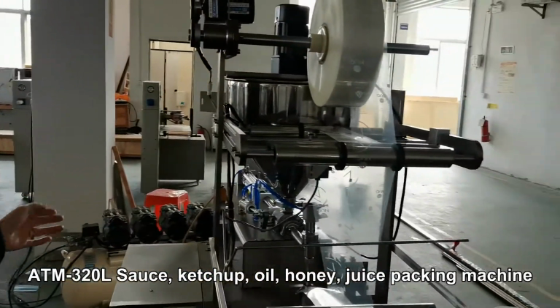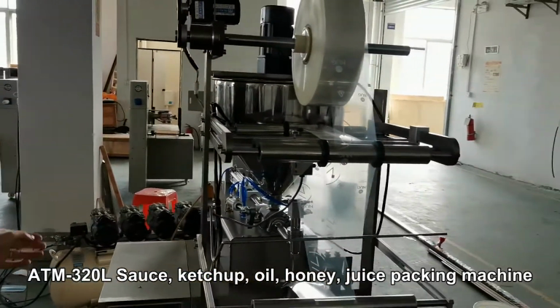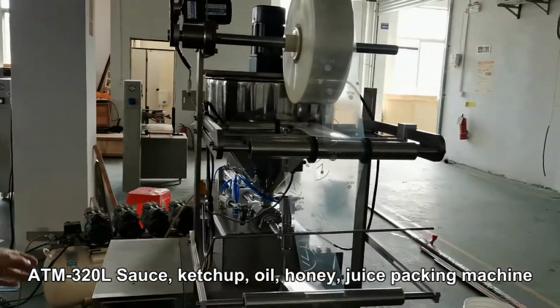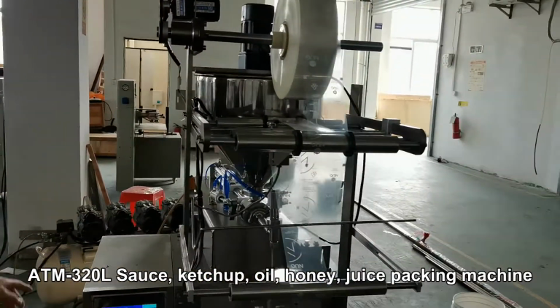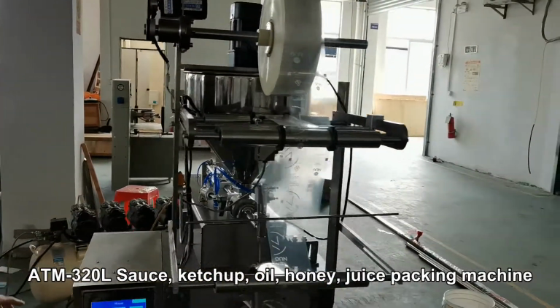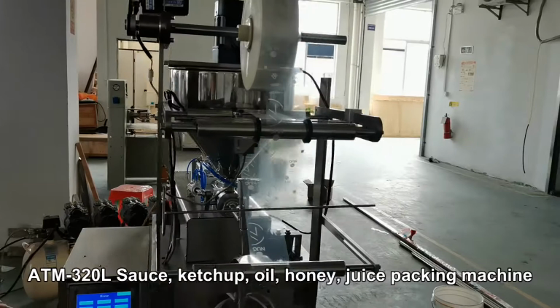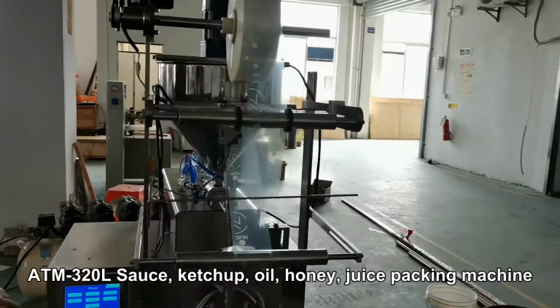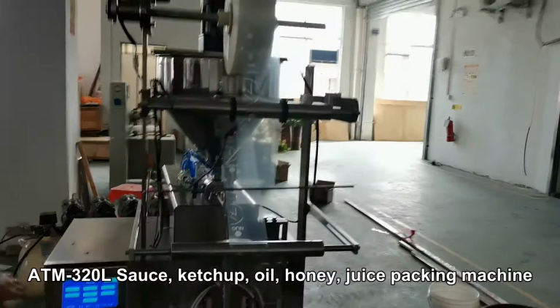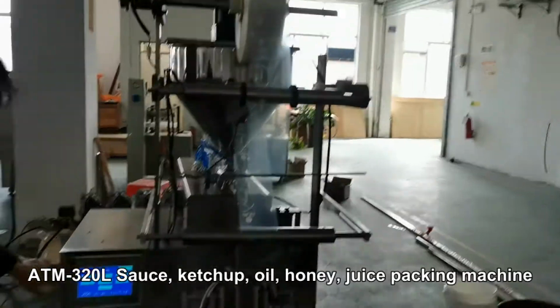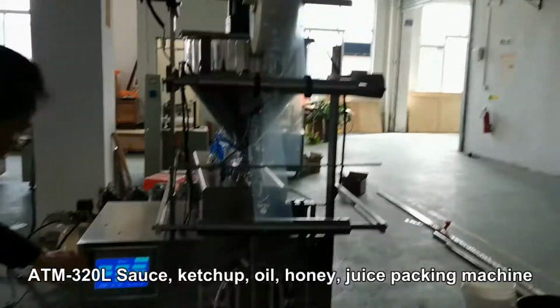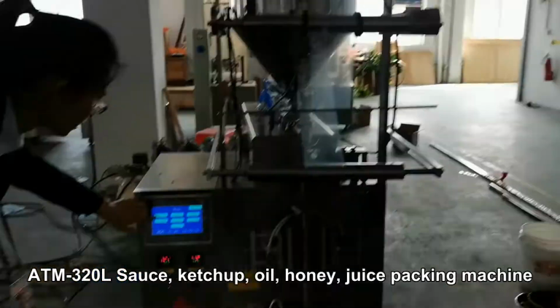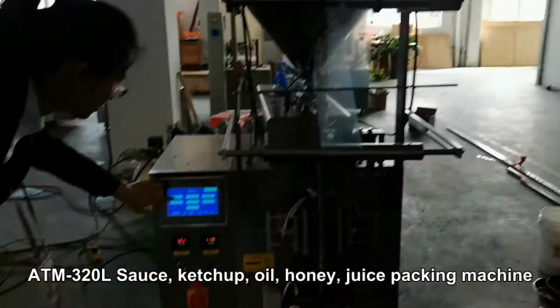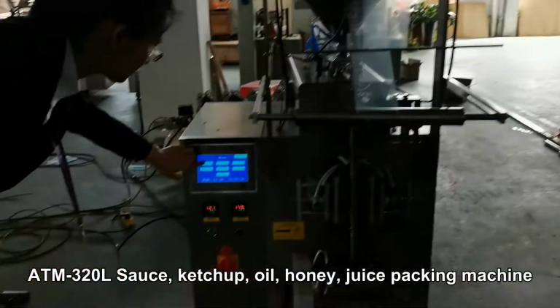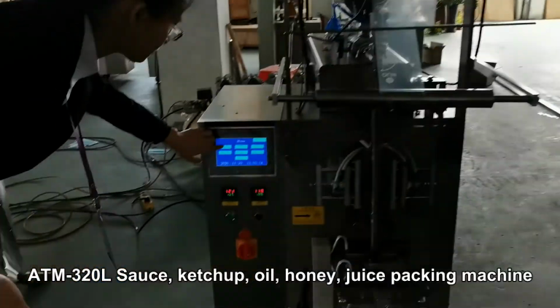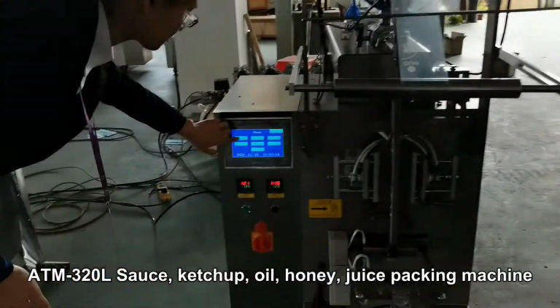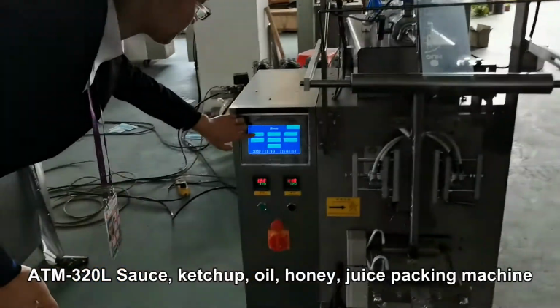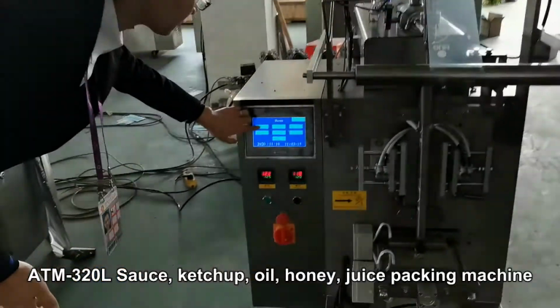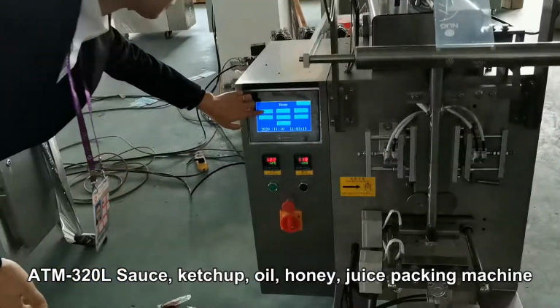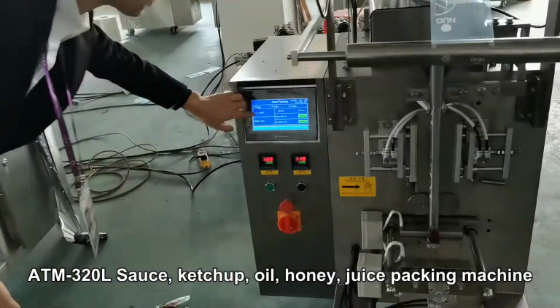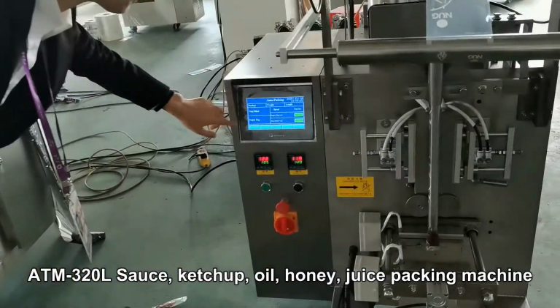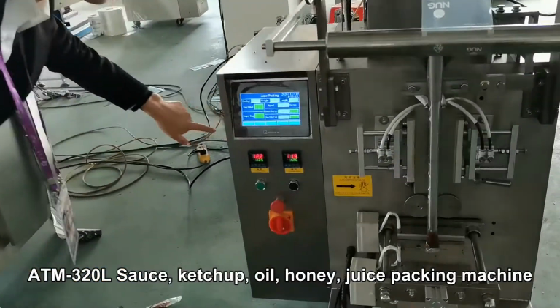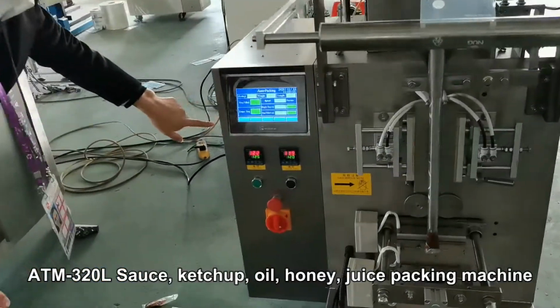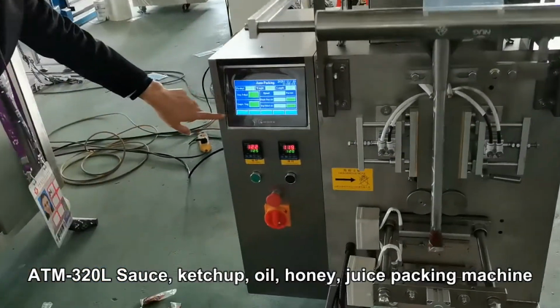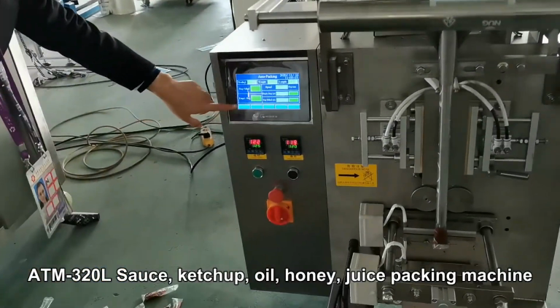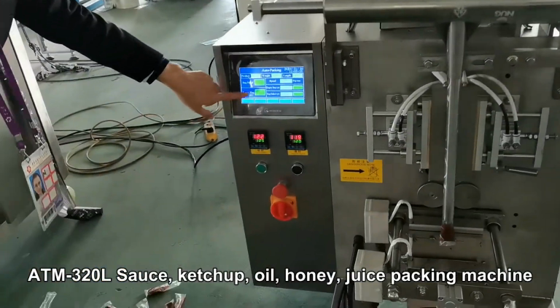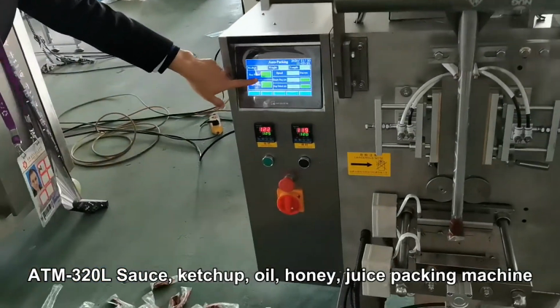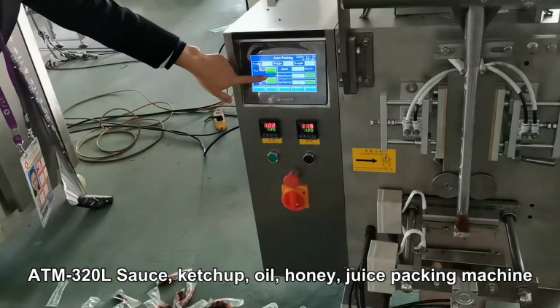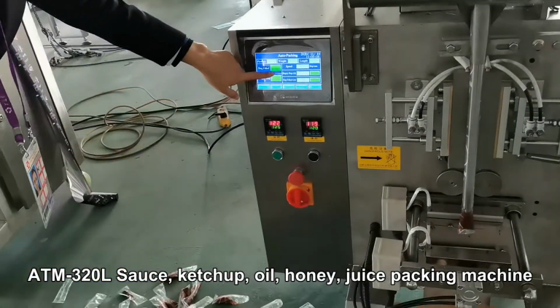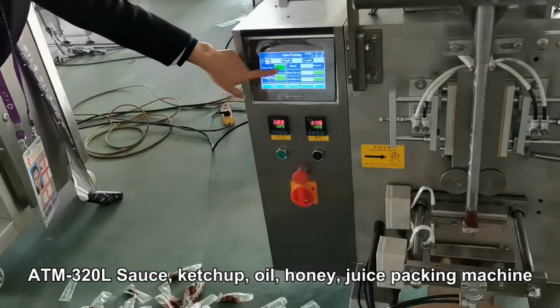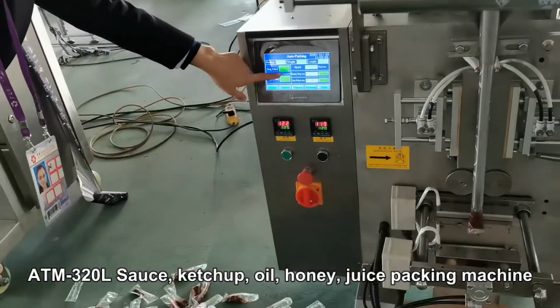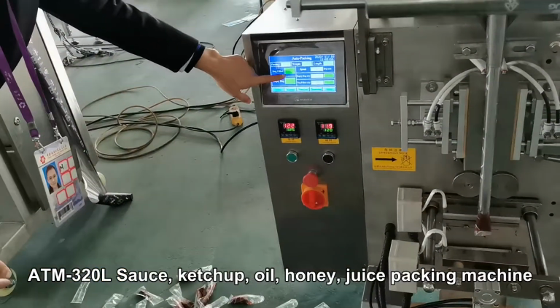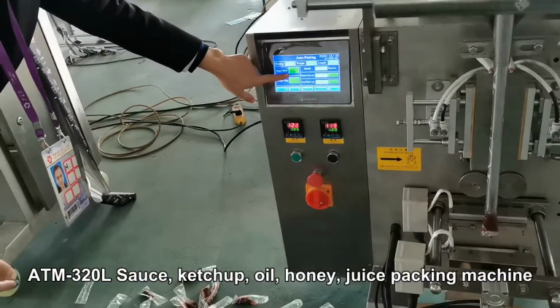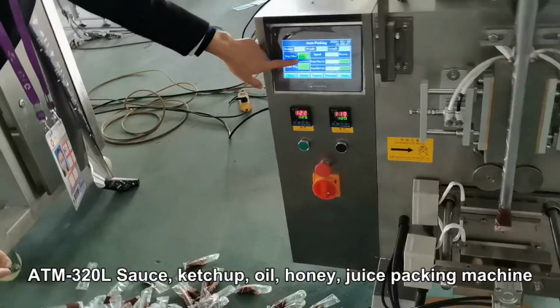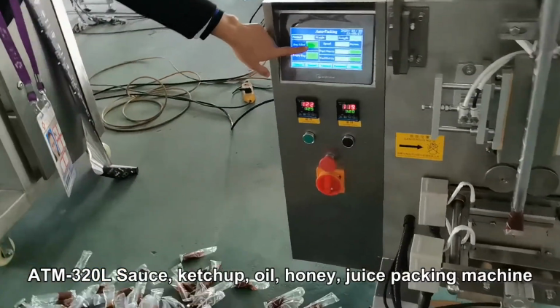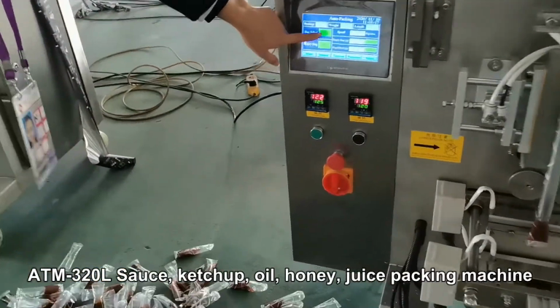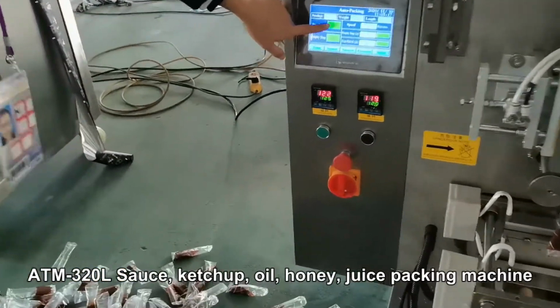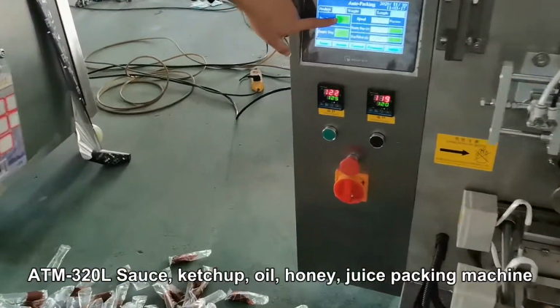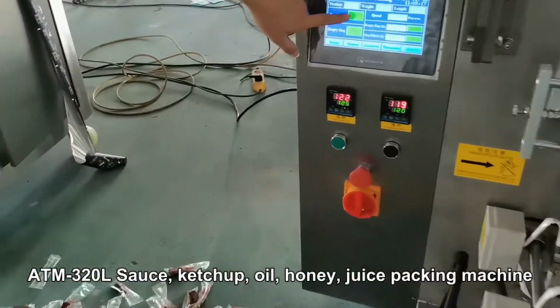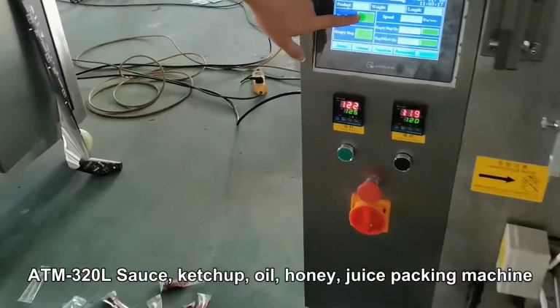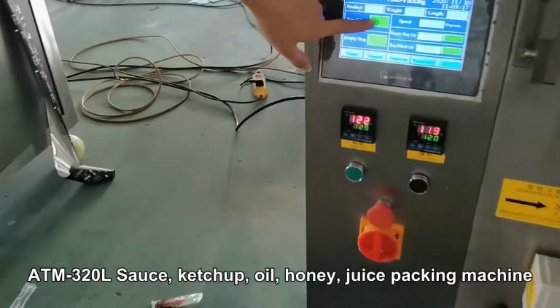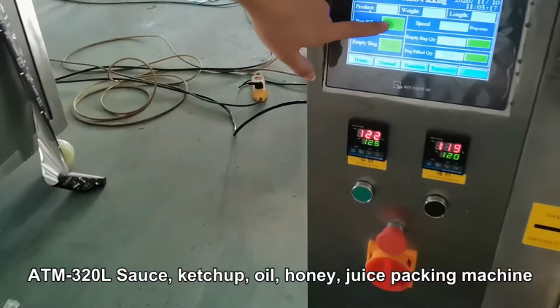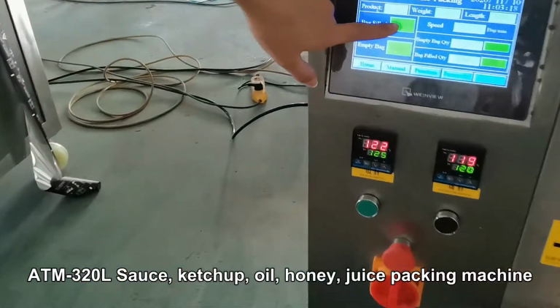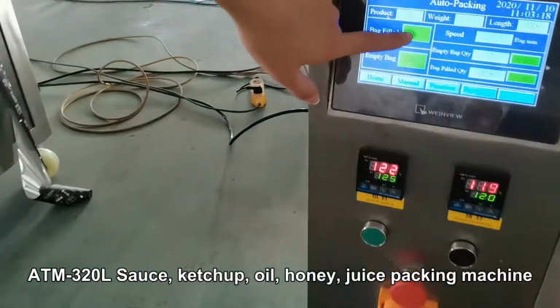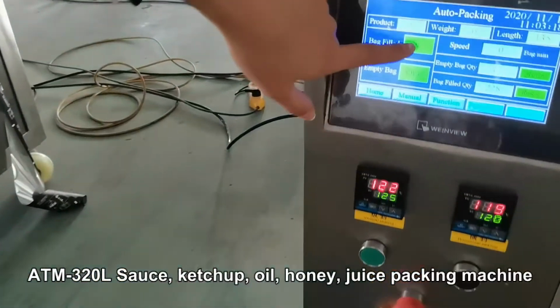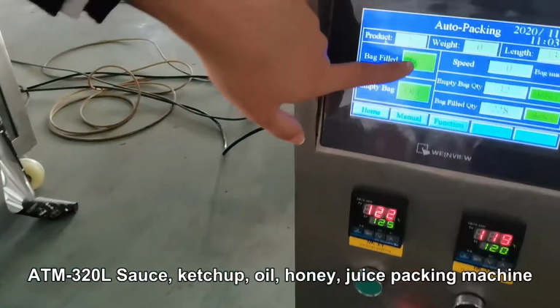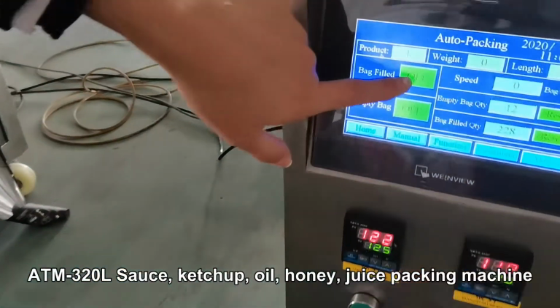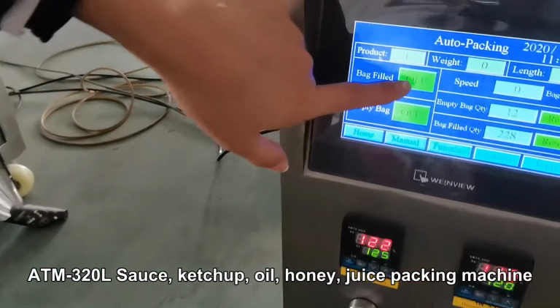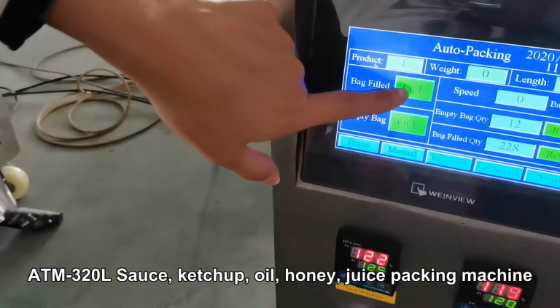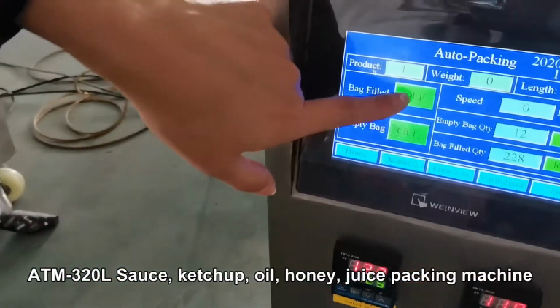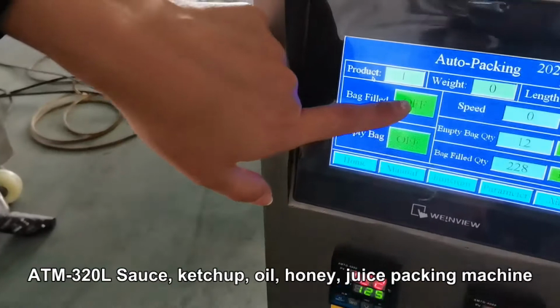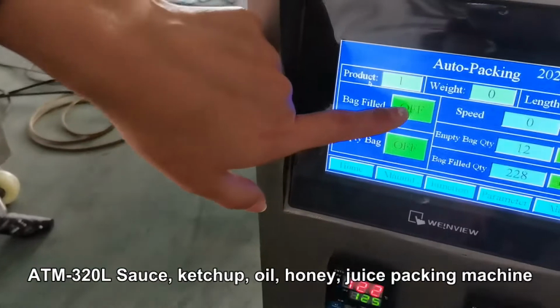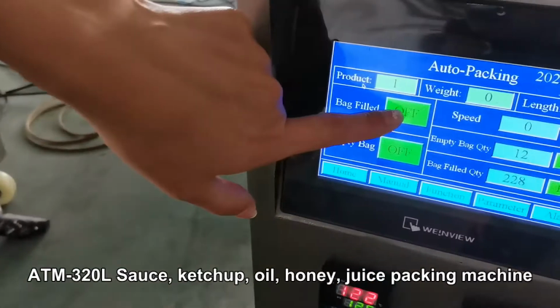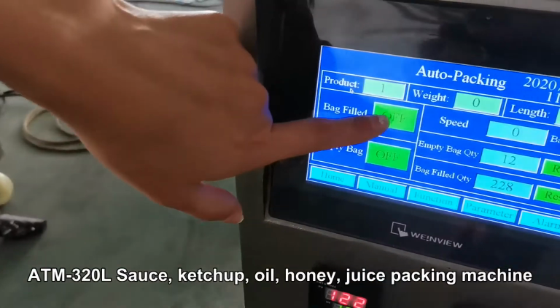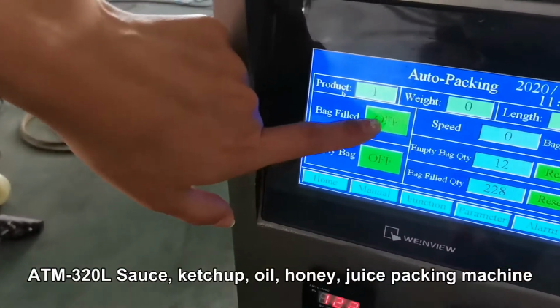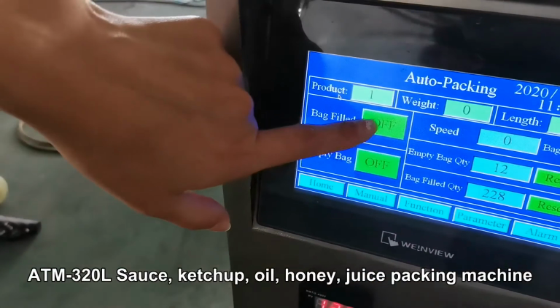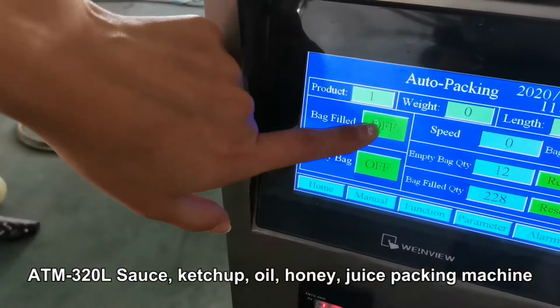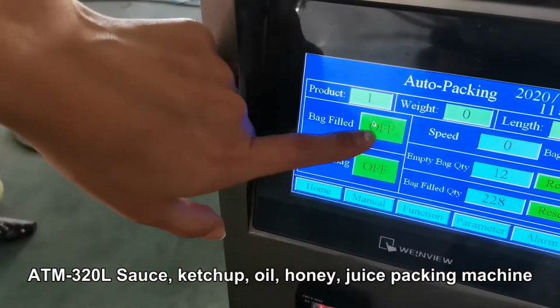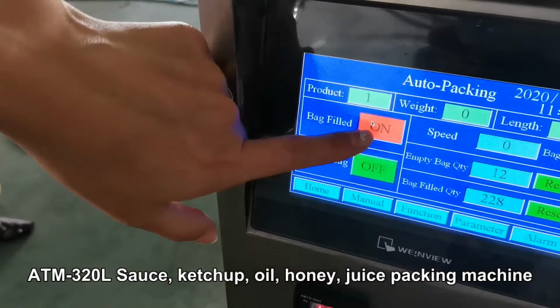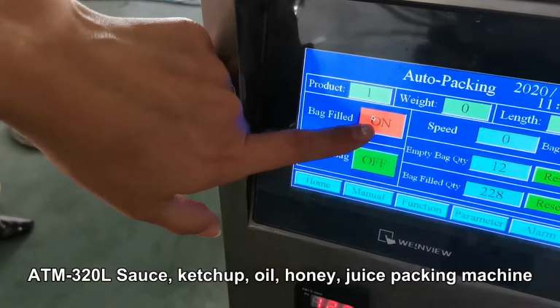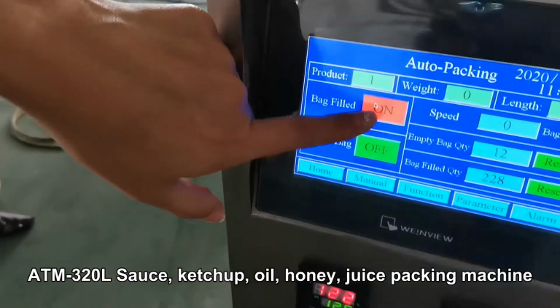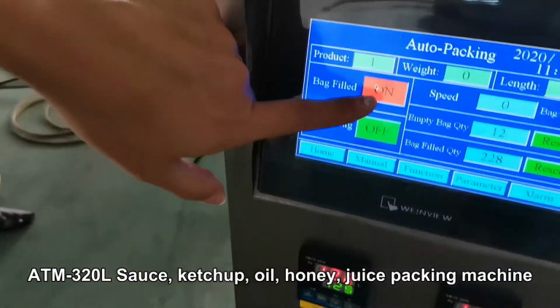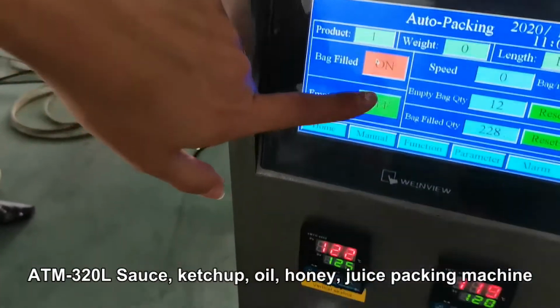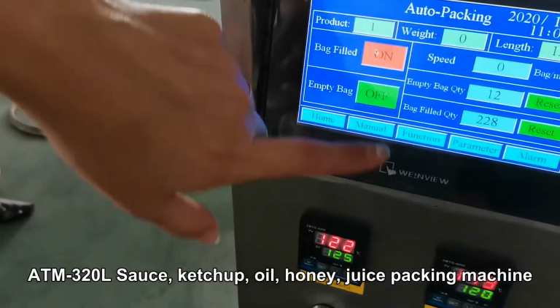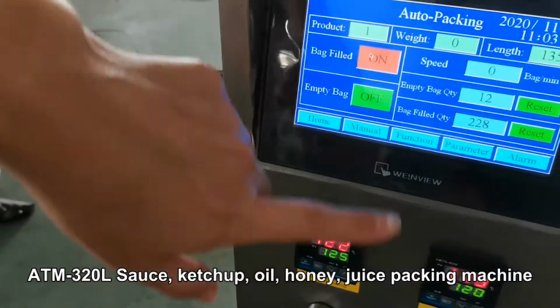Okay, let's start. Let's start the machine.